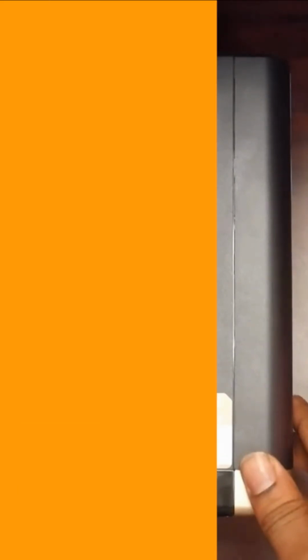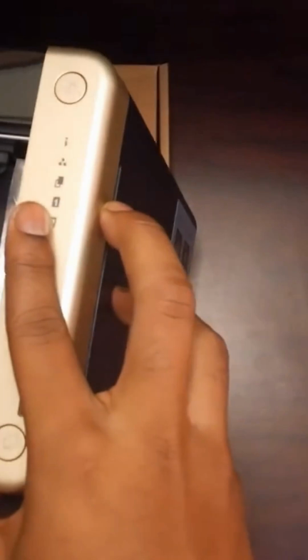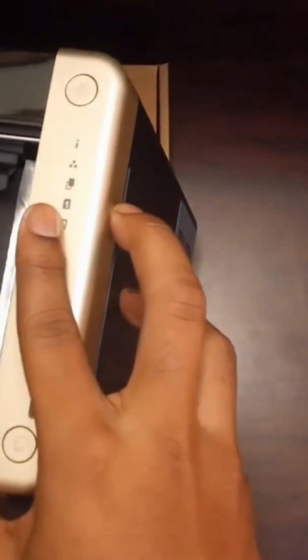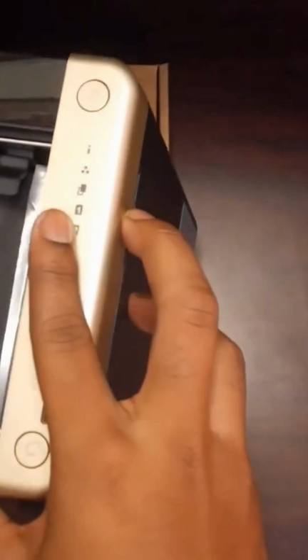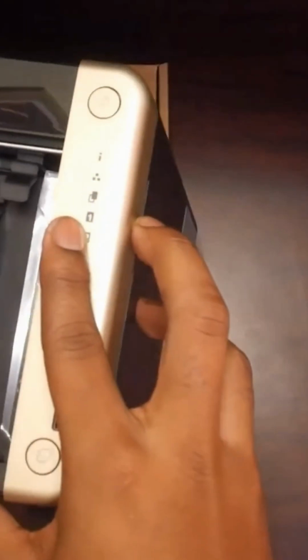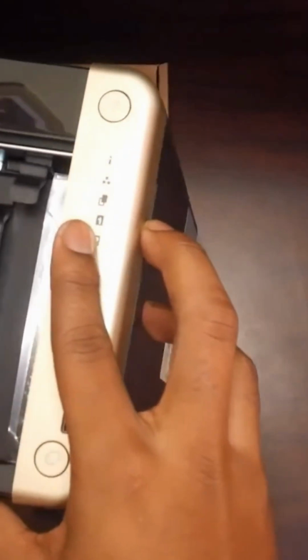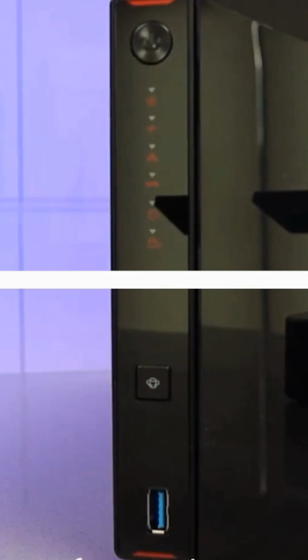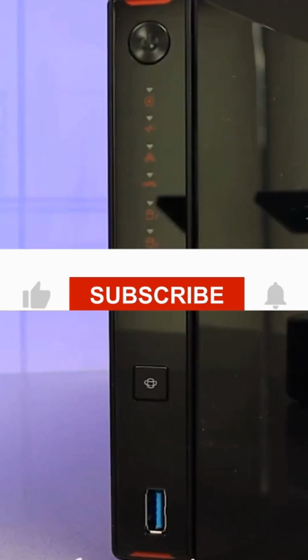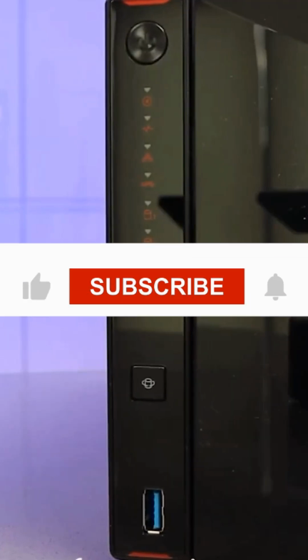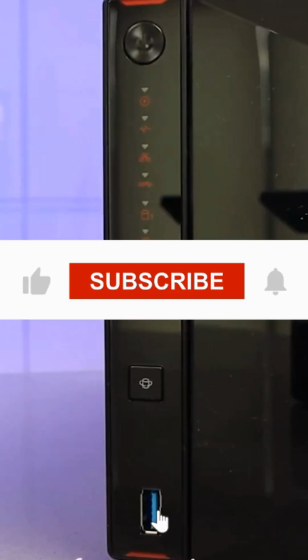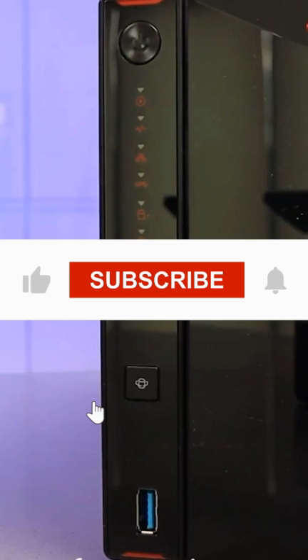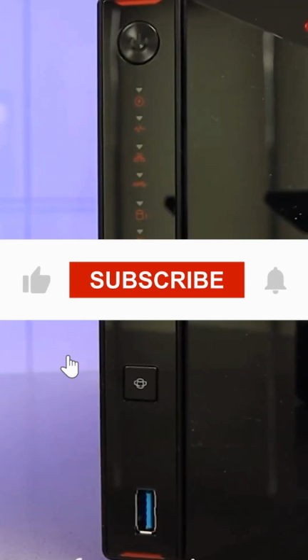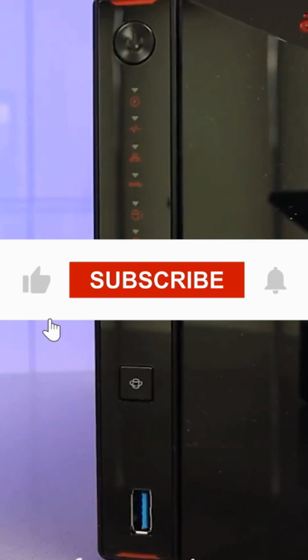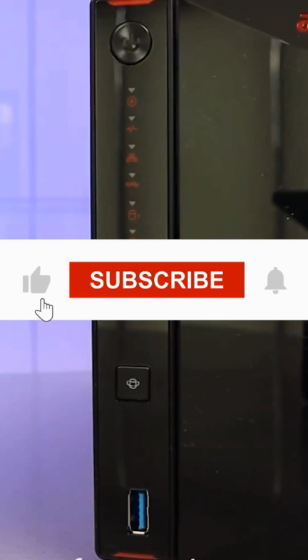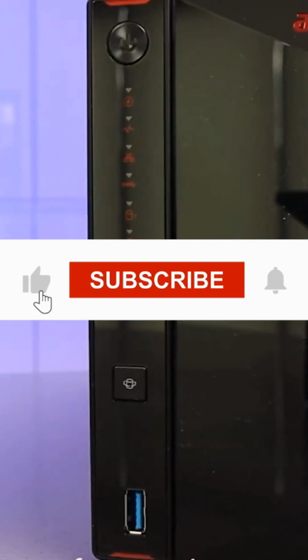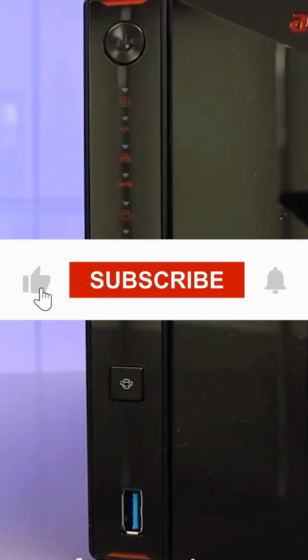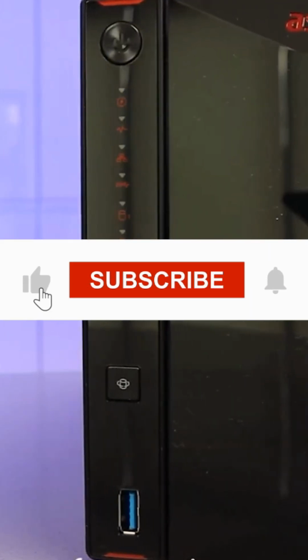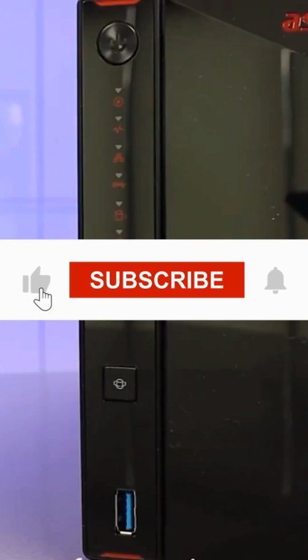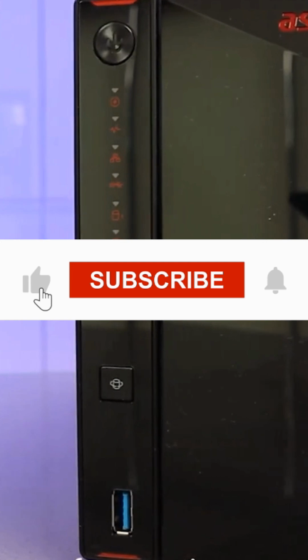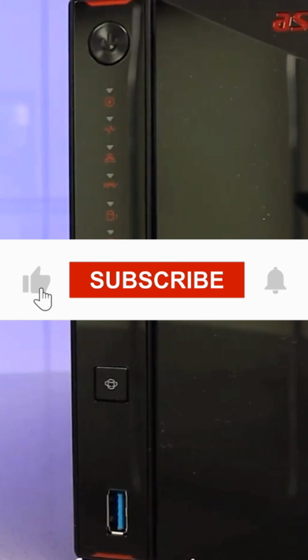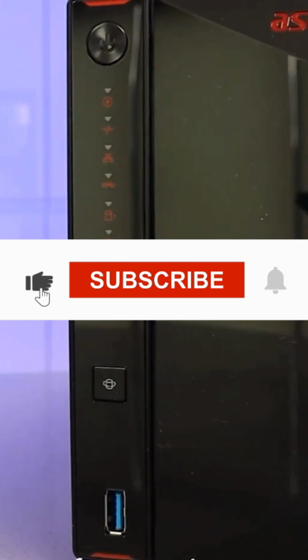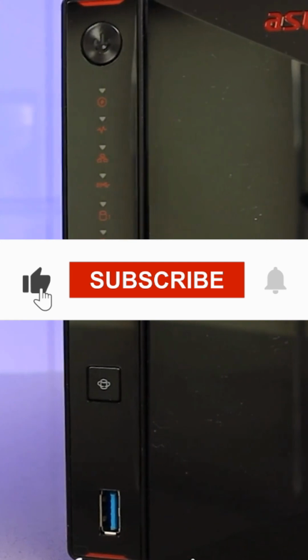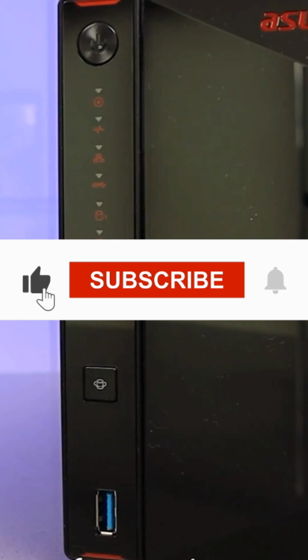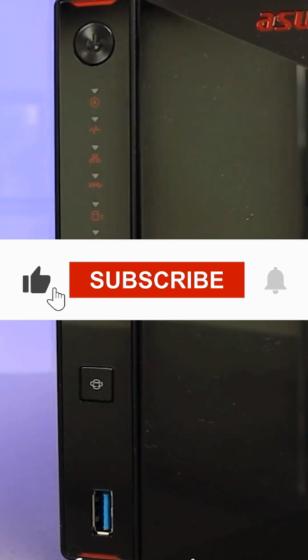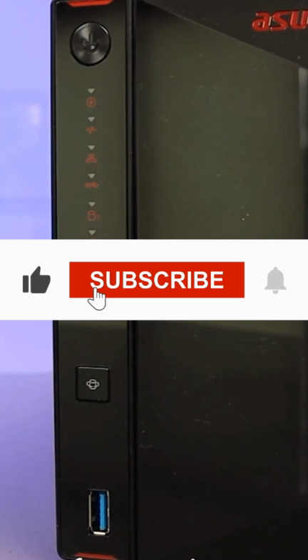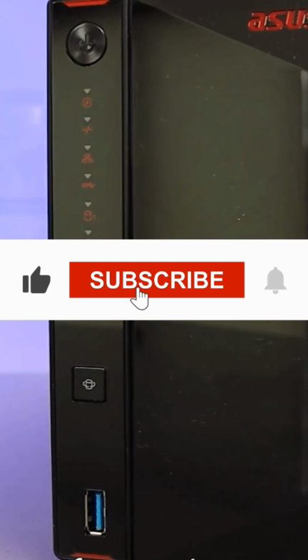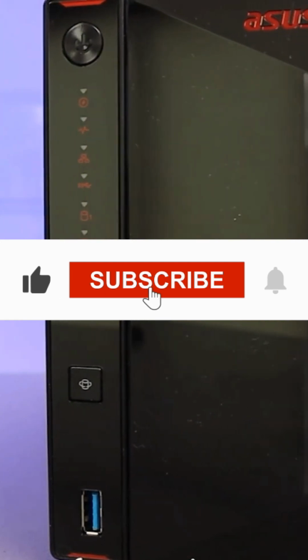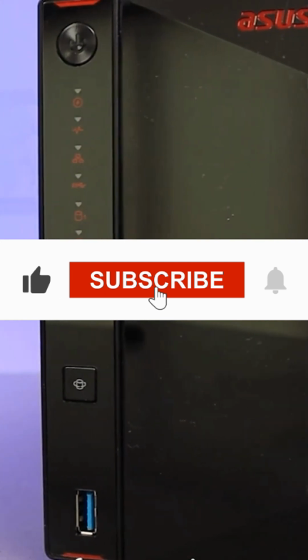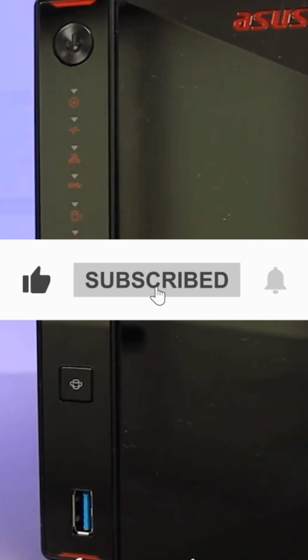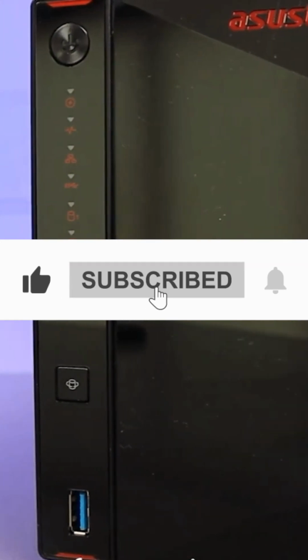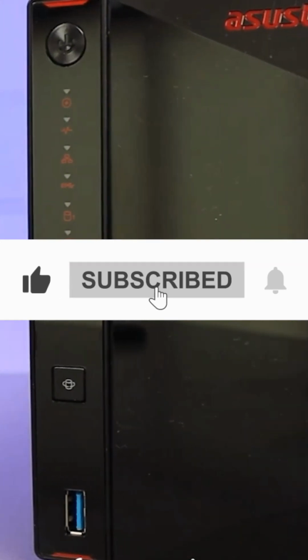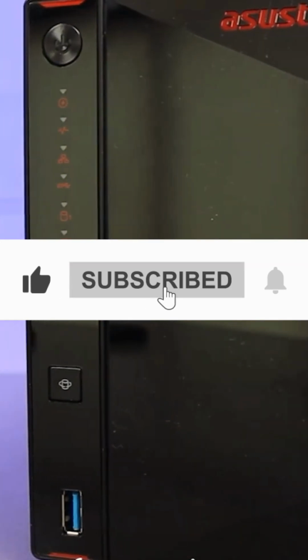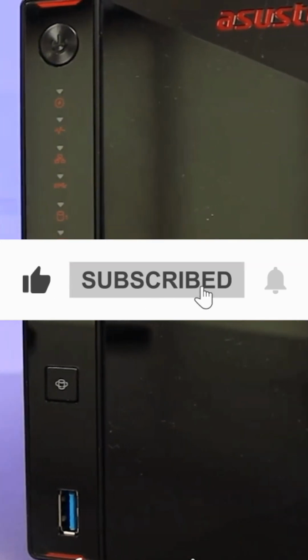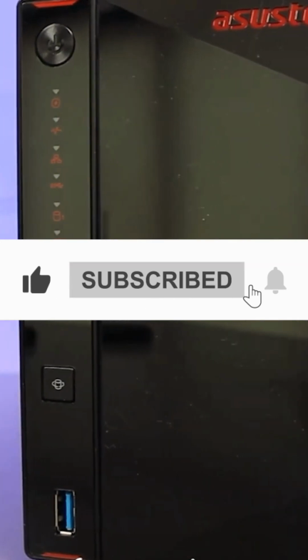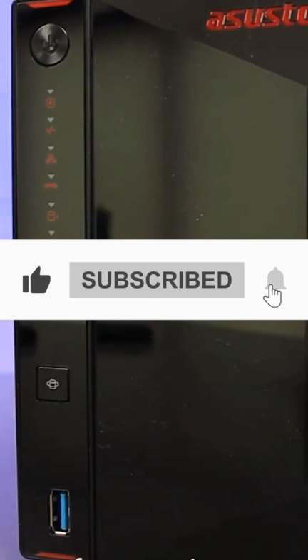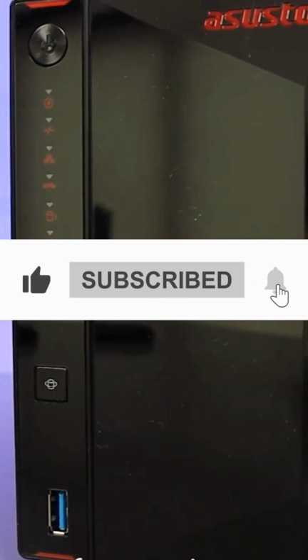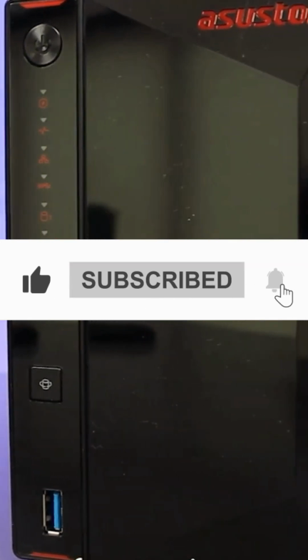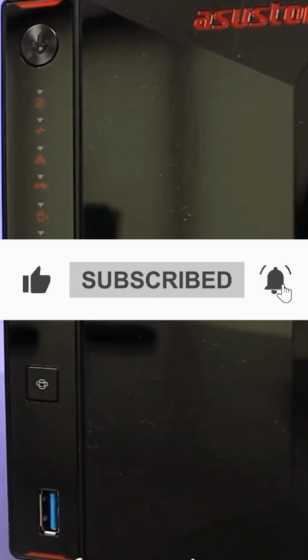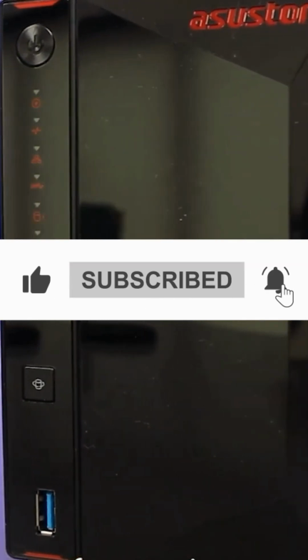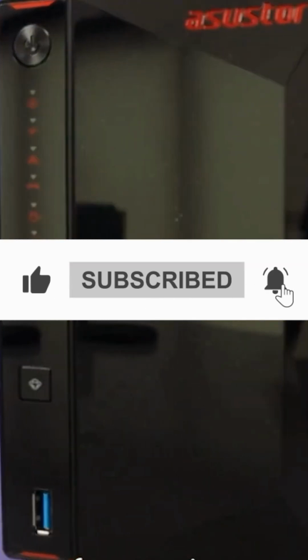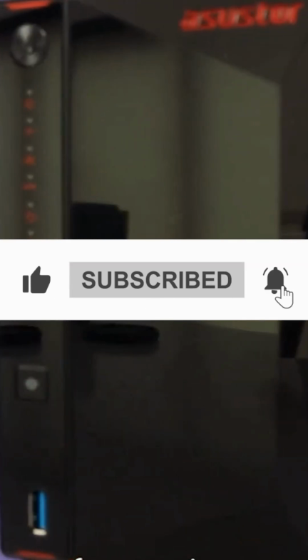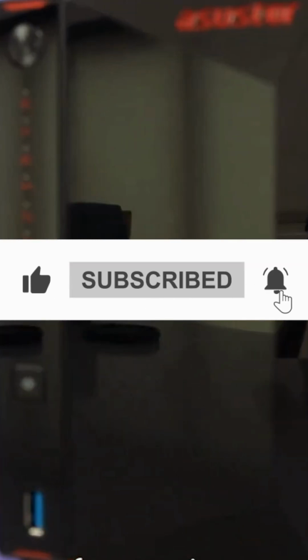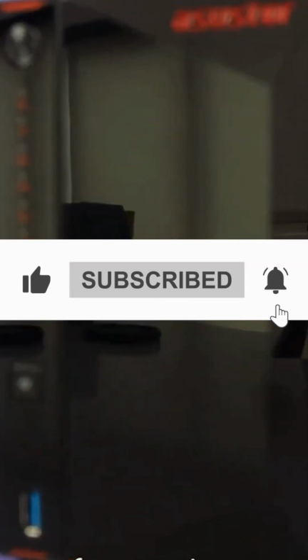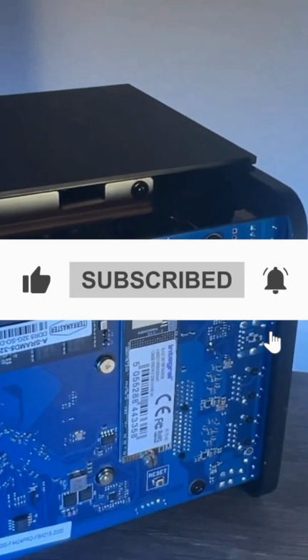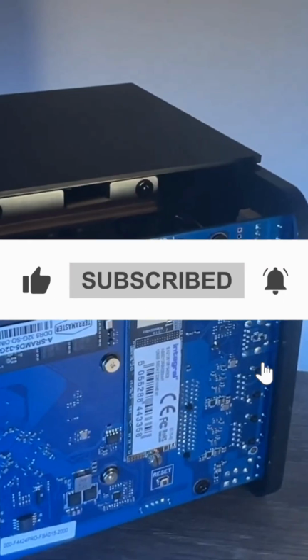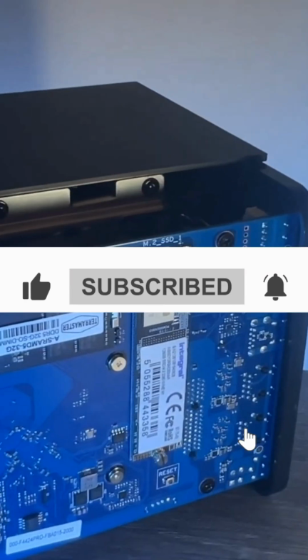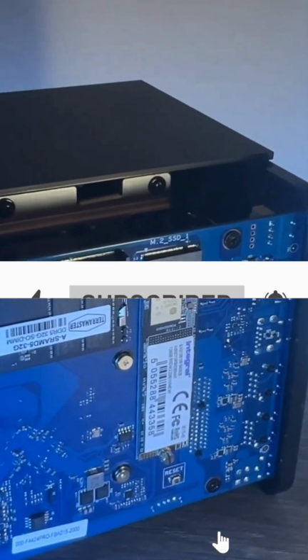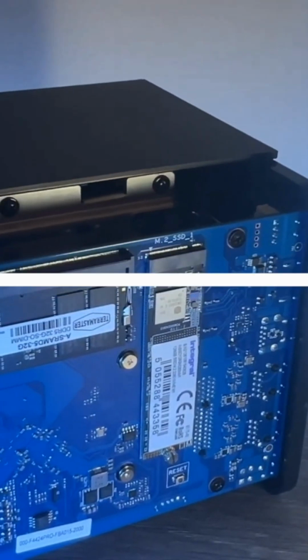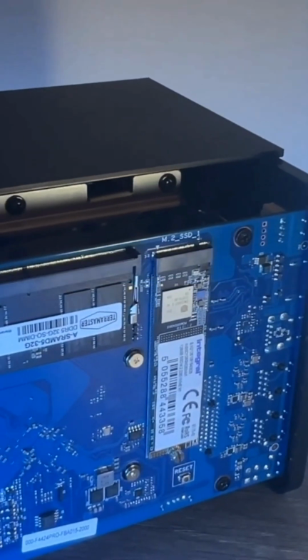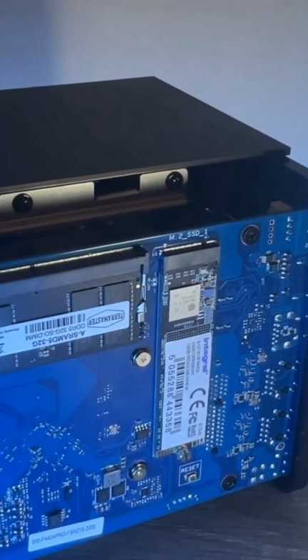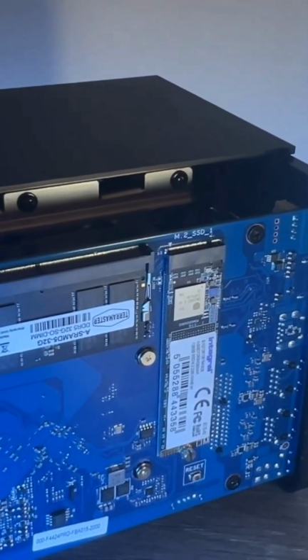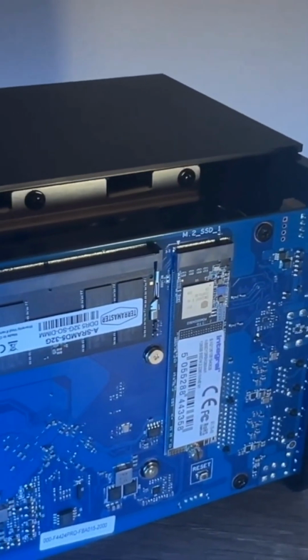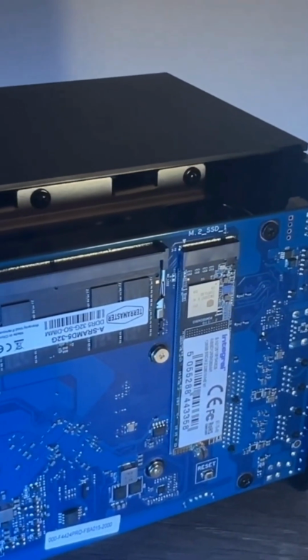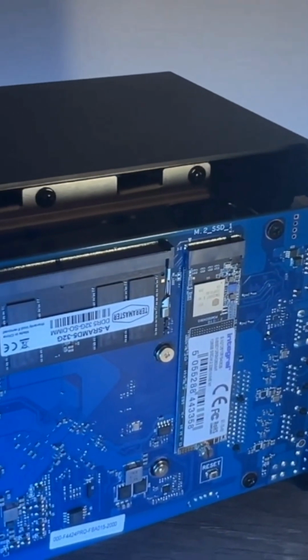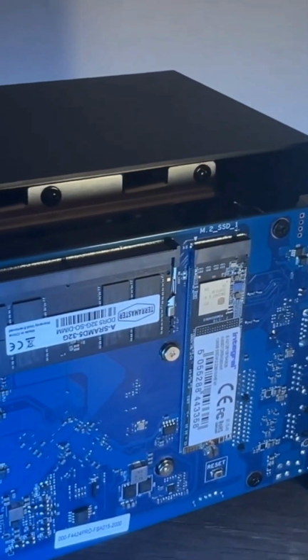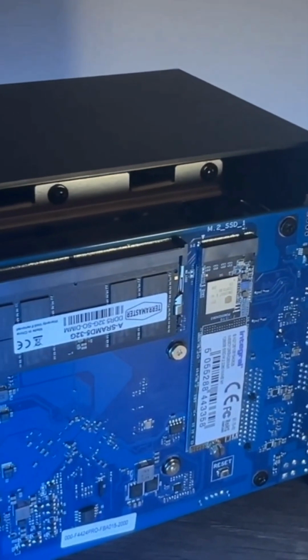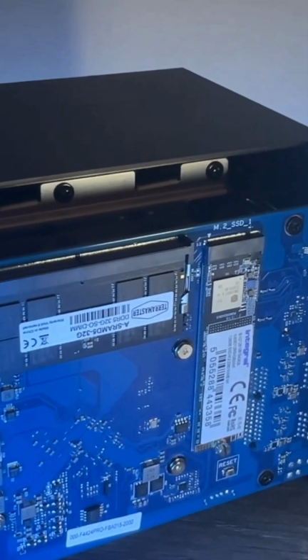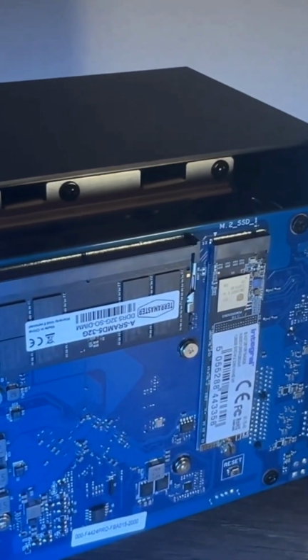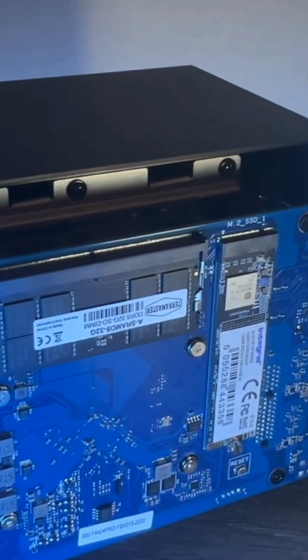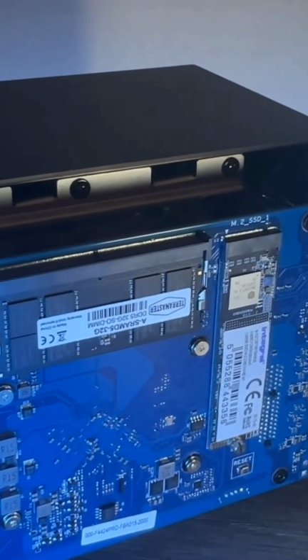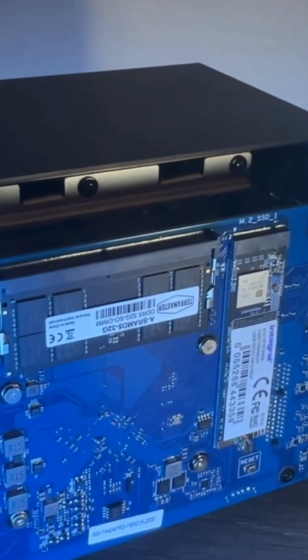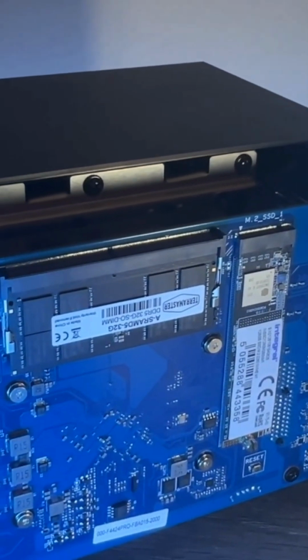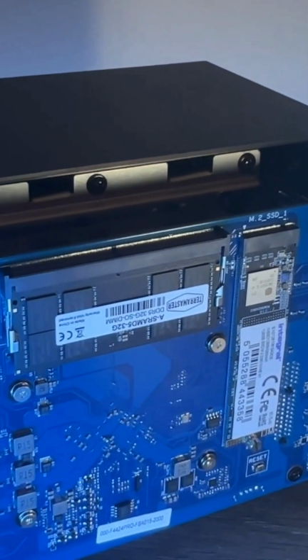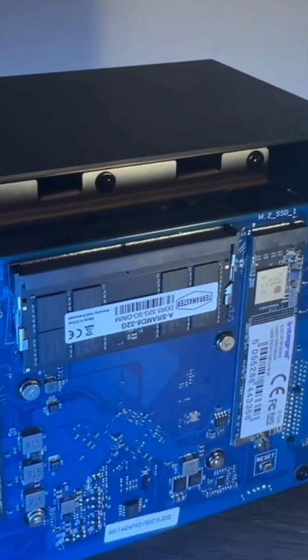If you found this video helpful, be sure to like and subscribe for more tech reviews. Thanks for watching, and we'll see you in the next one.